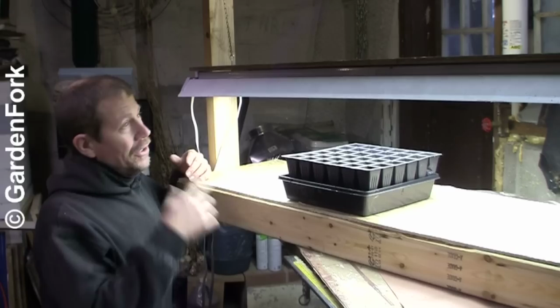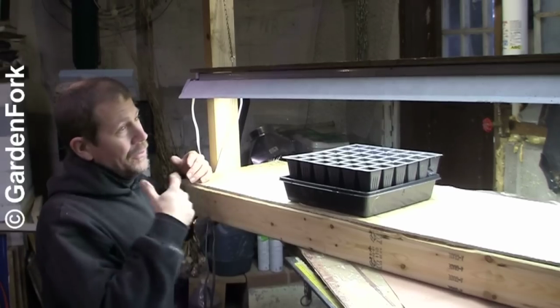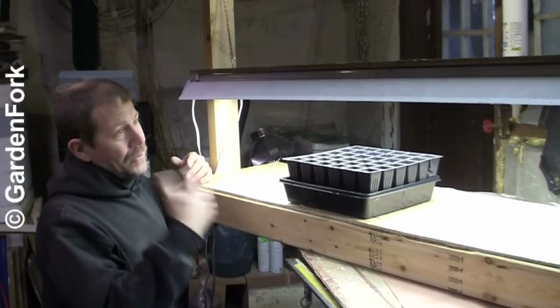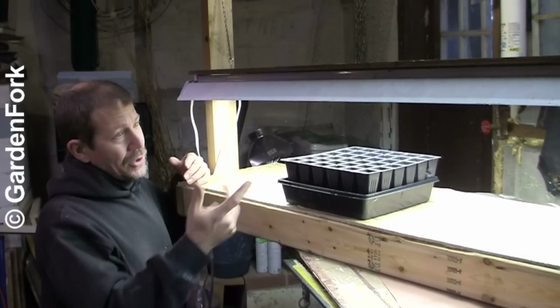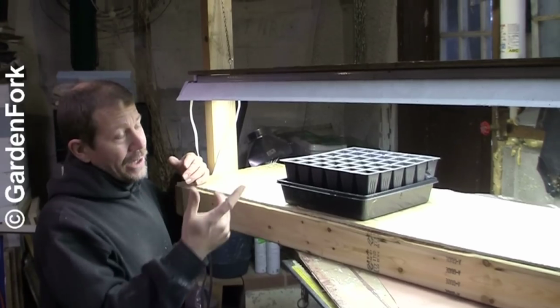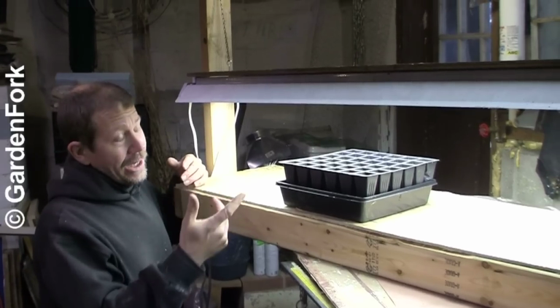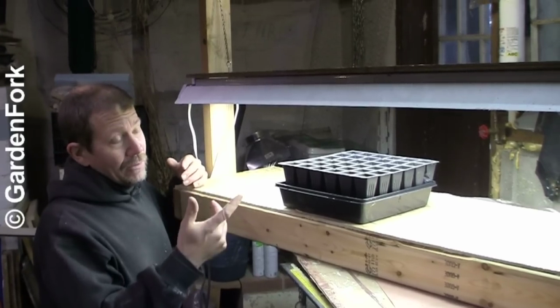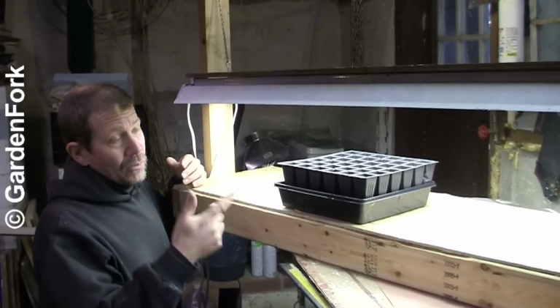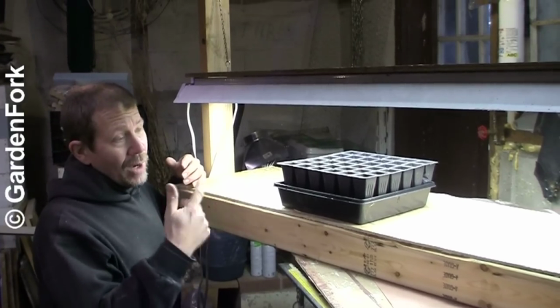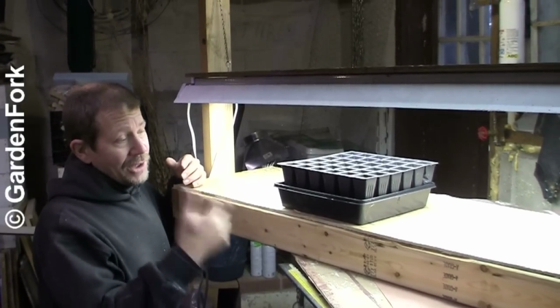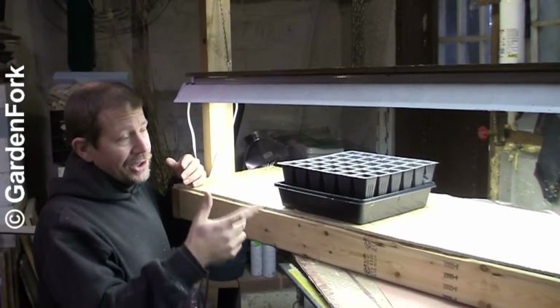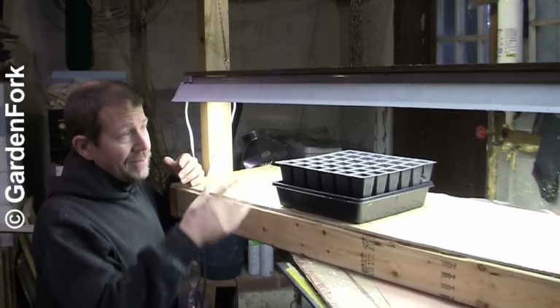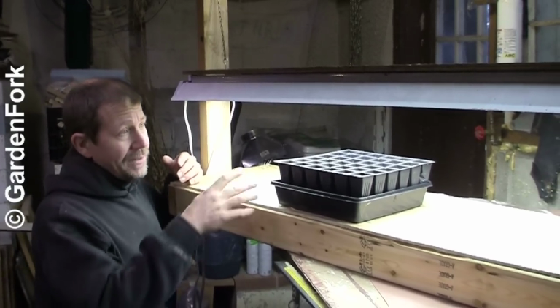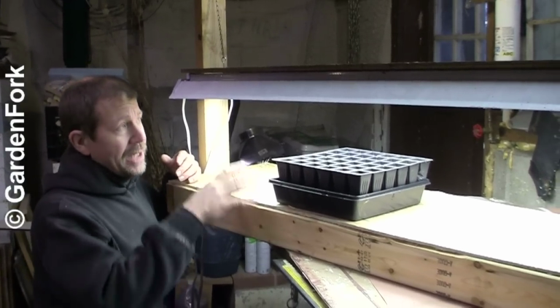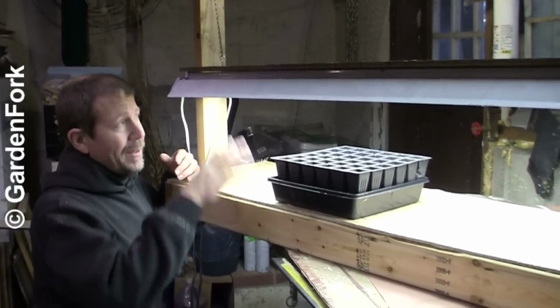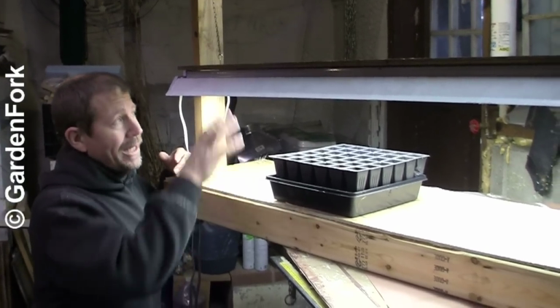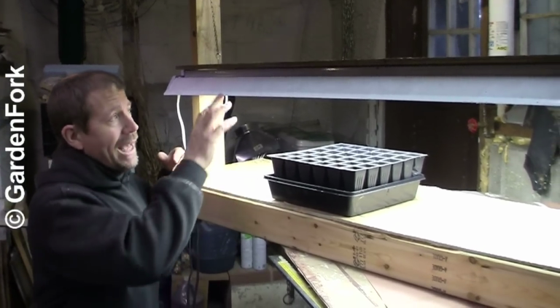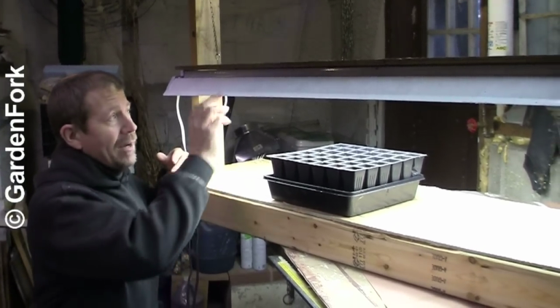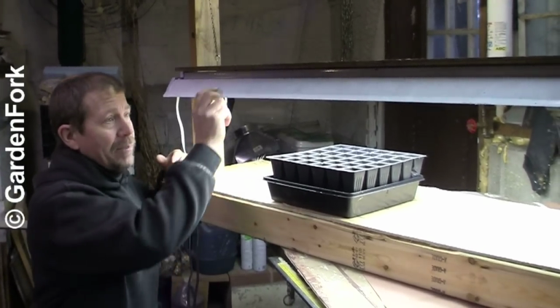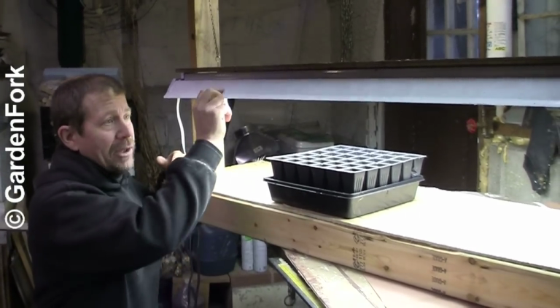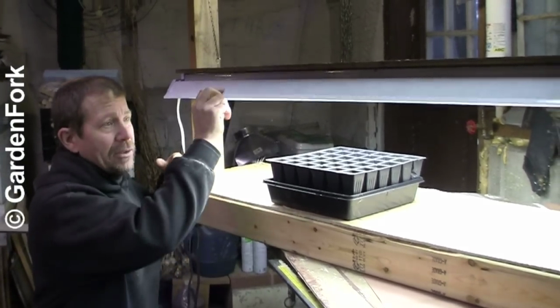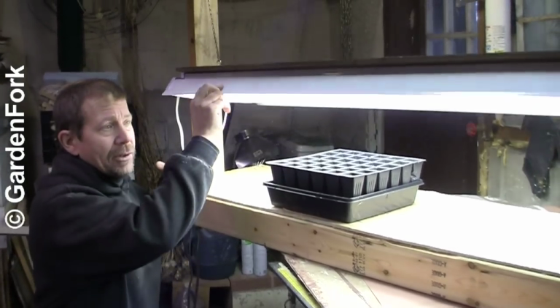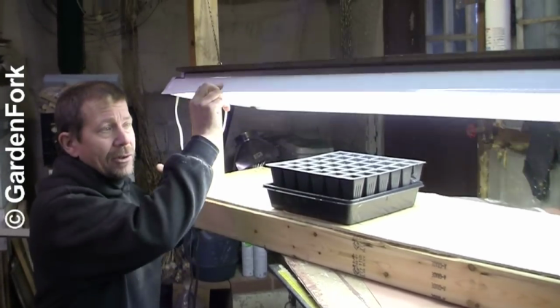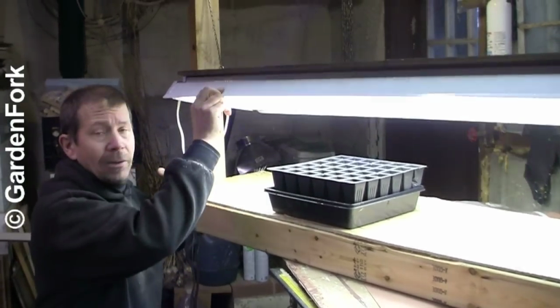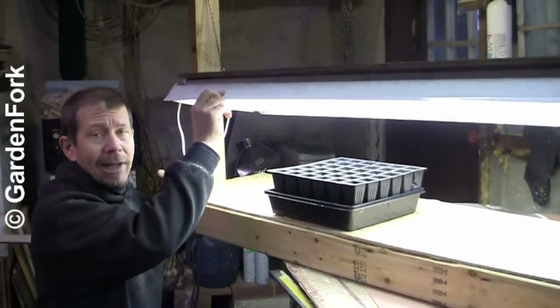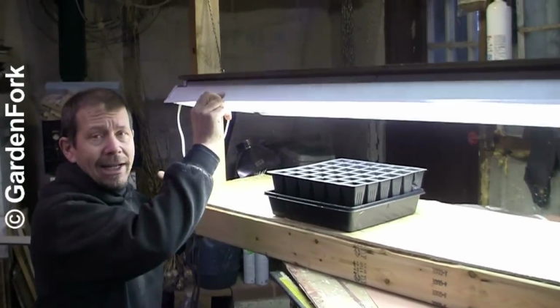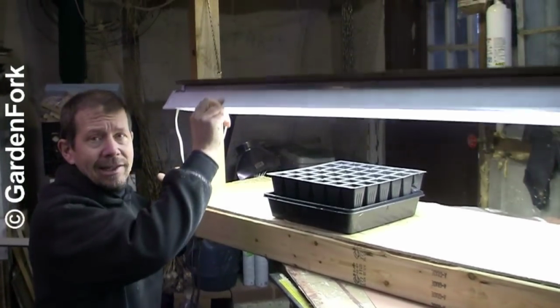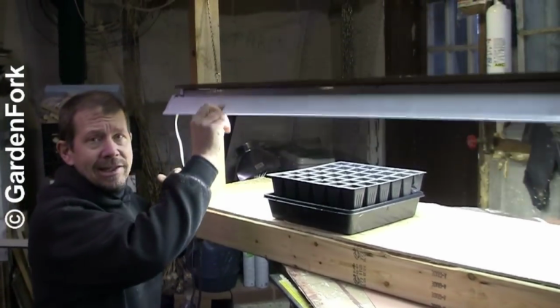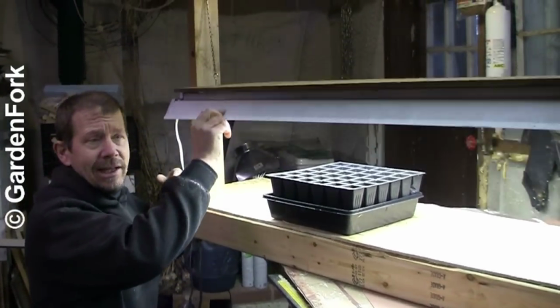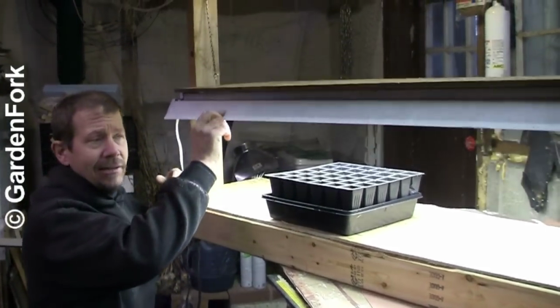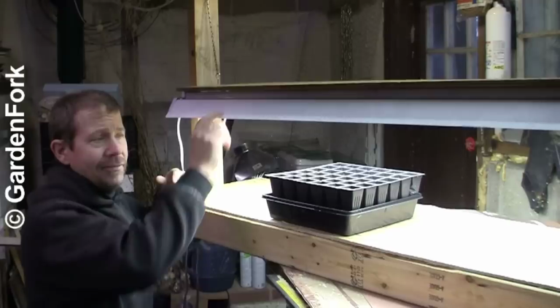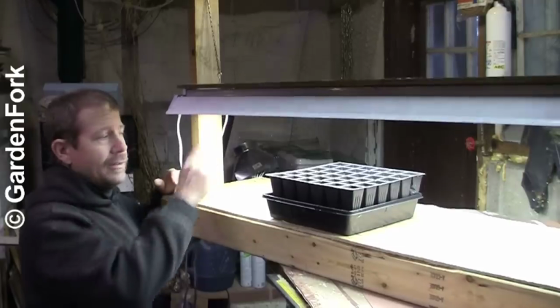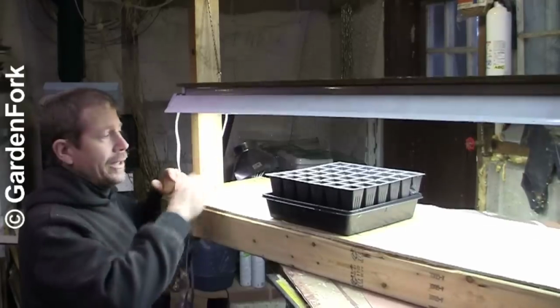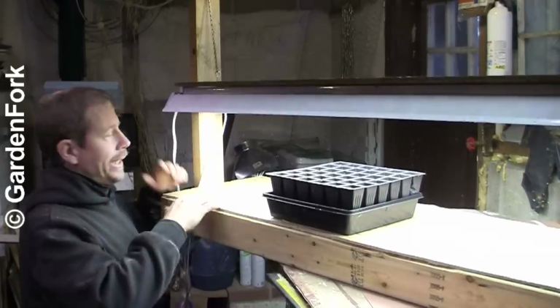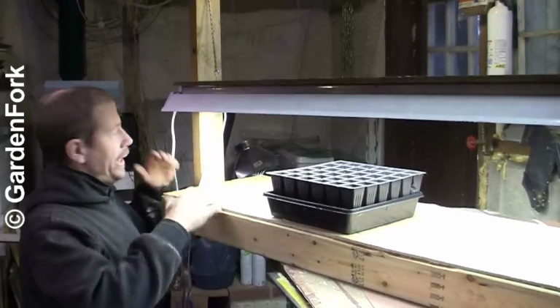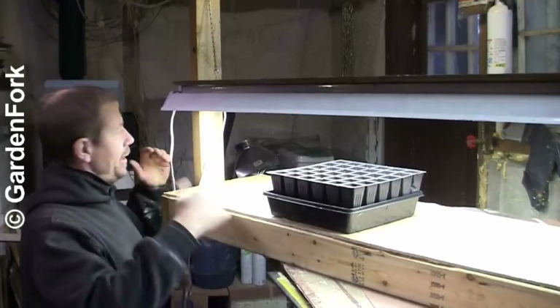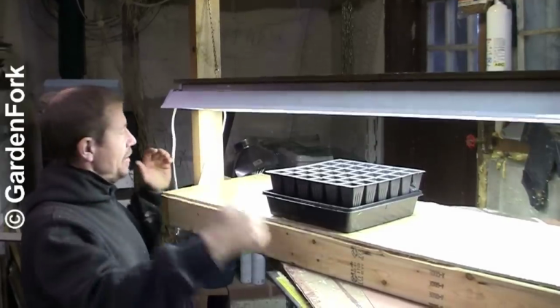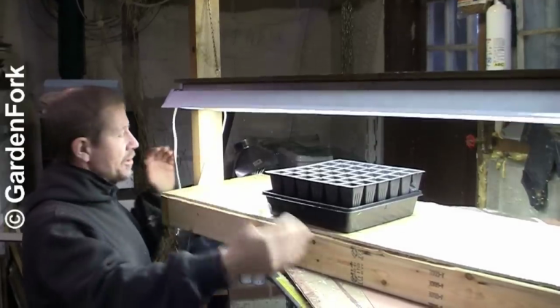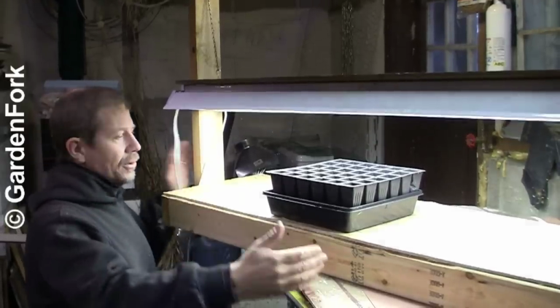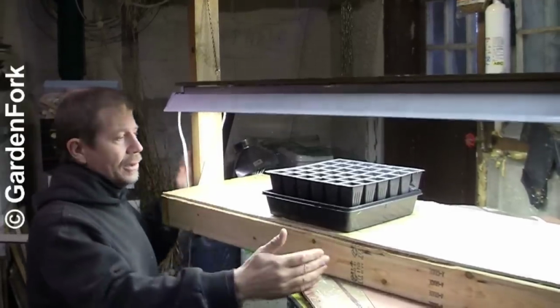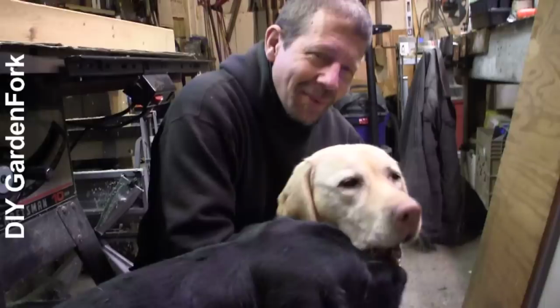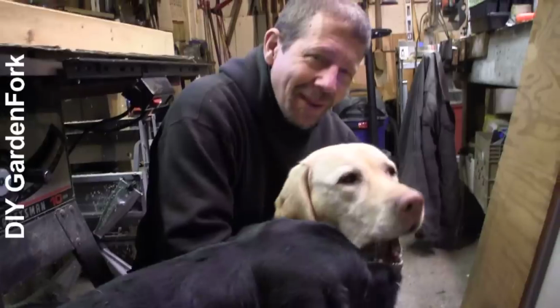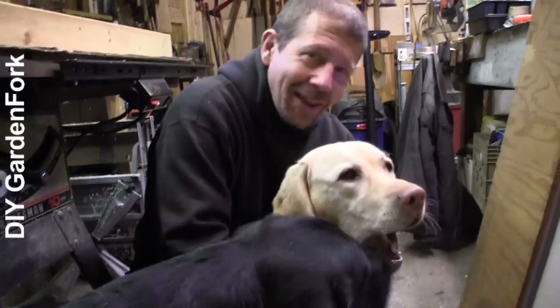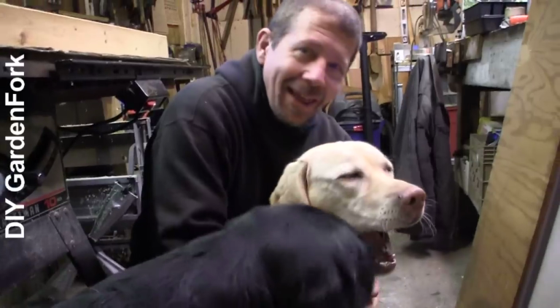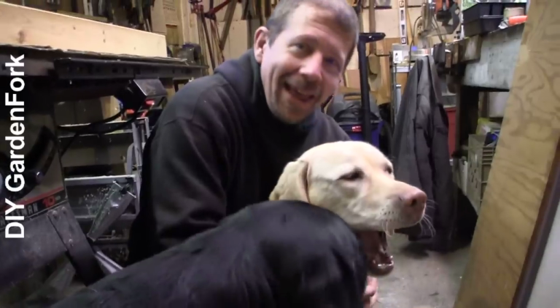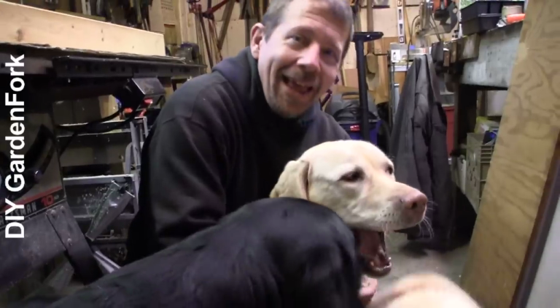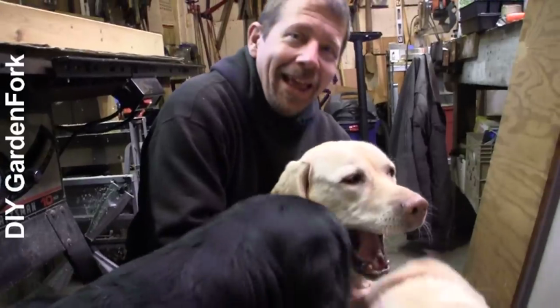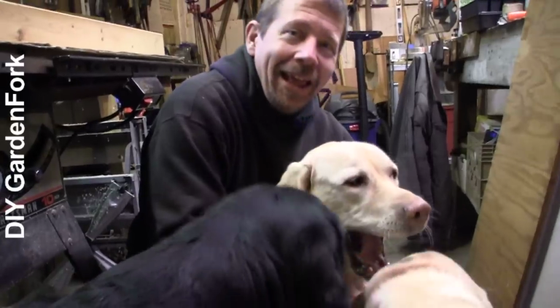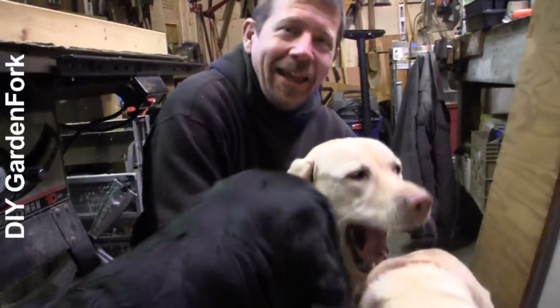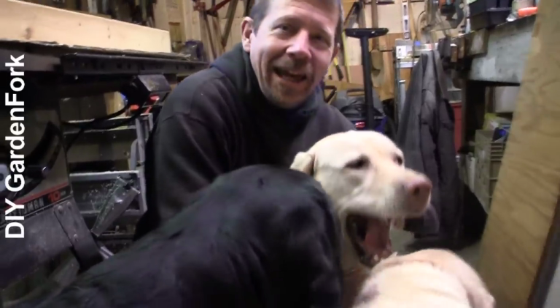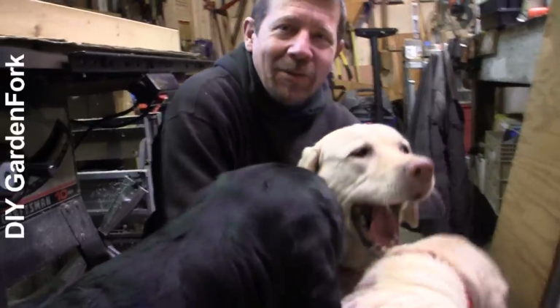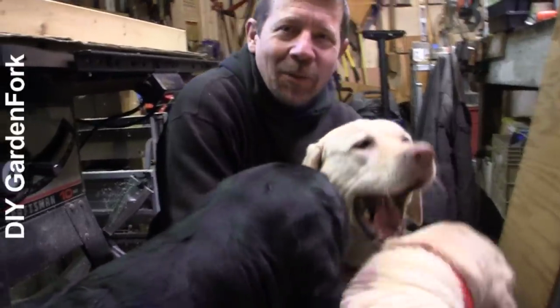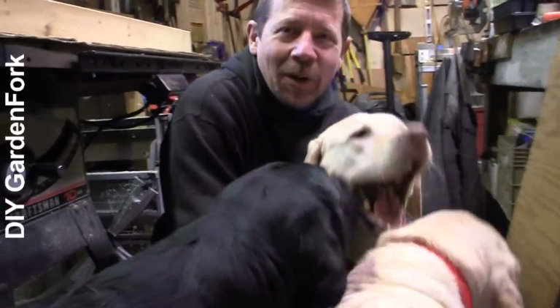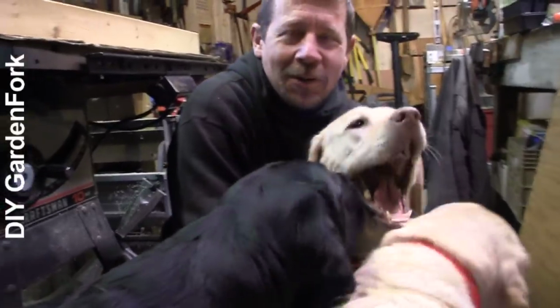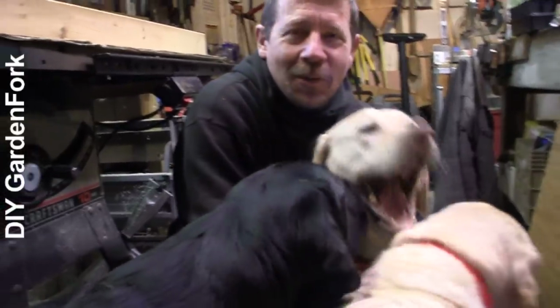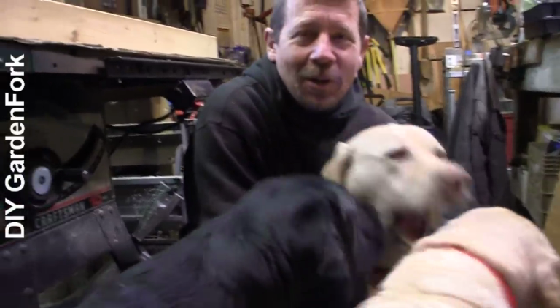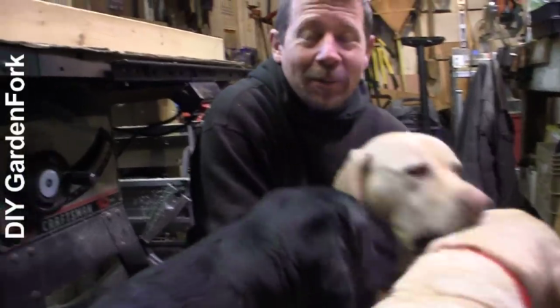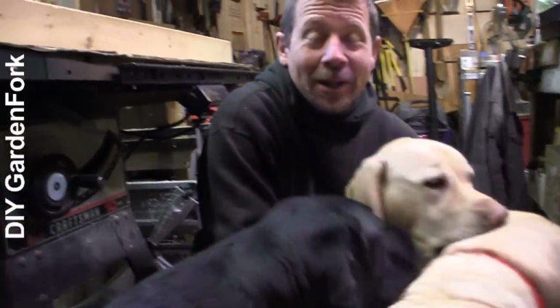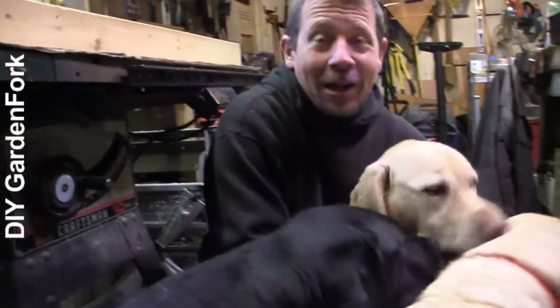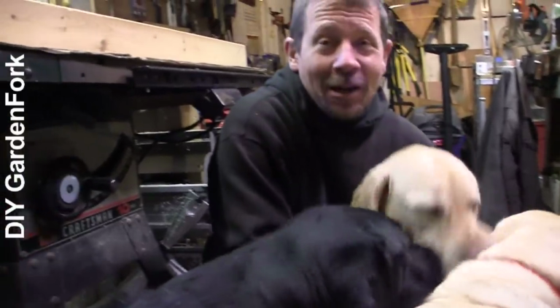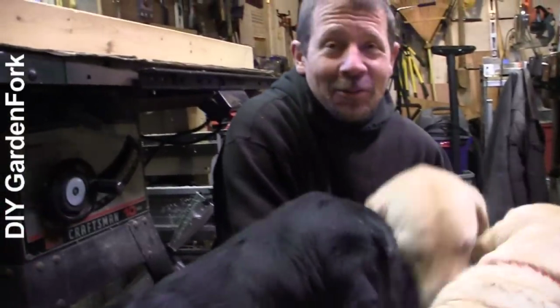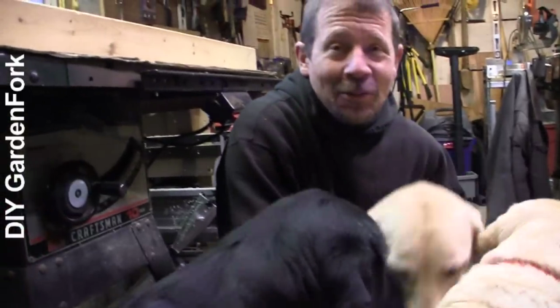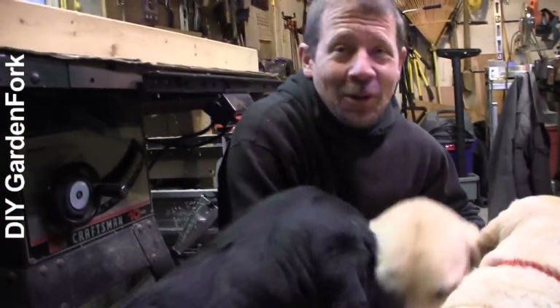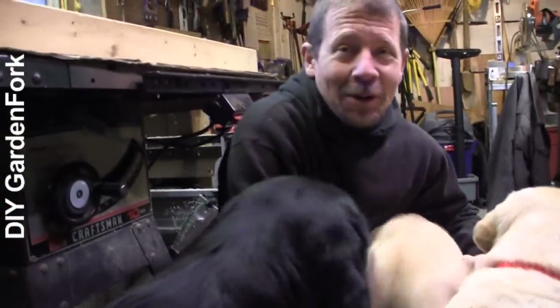Today on GardenFork, learn how to make an easy grow light stand. Hey everyone, welcome to GardenFork.